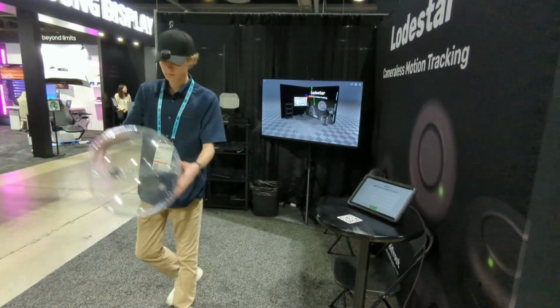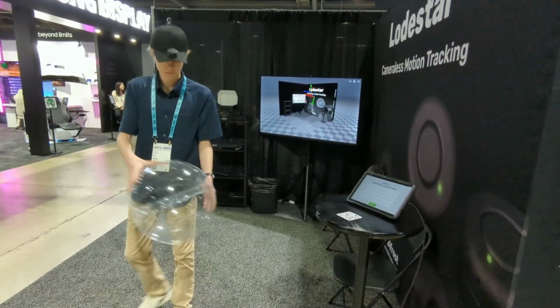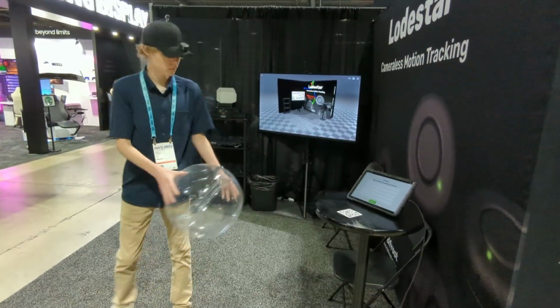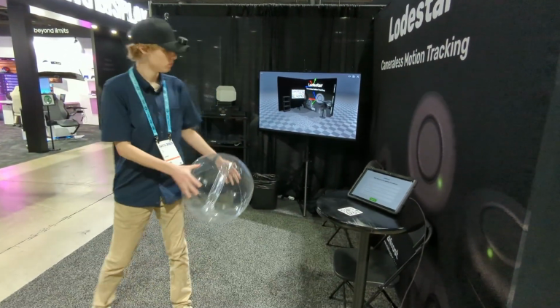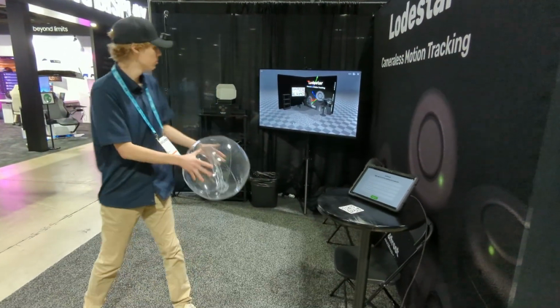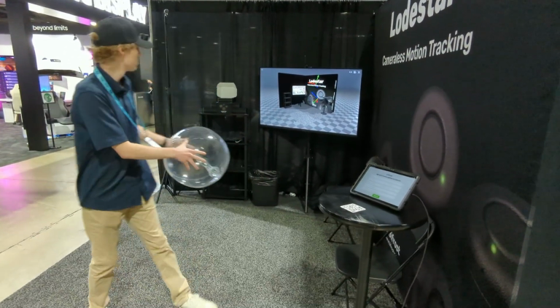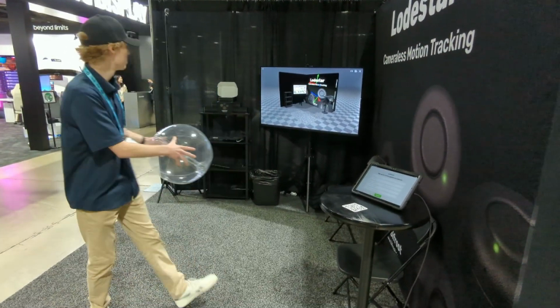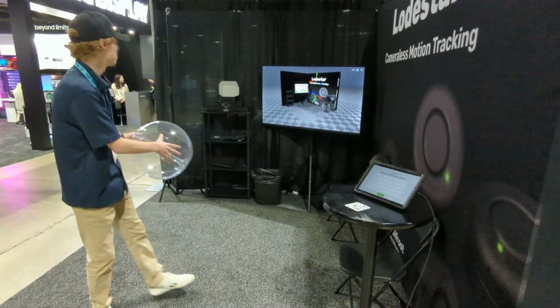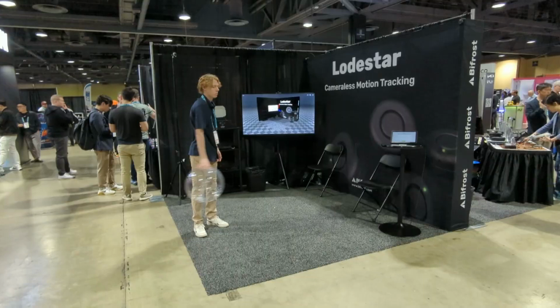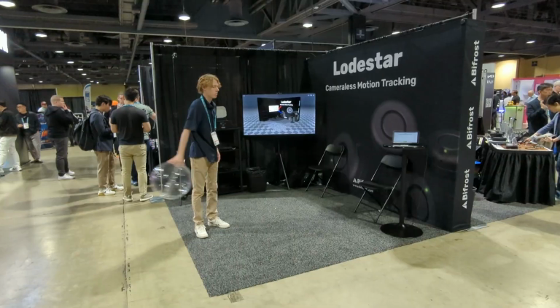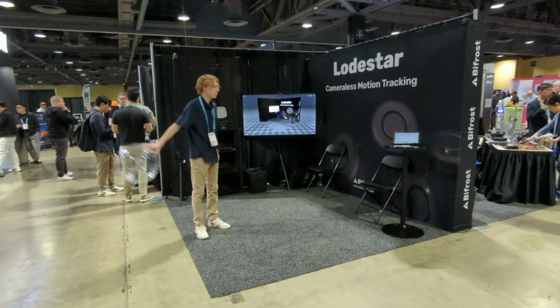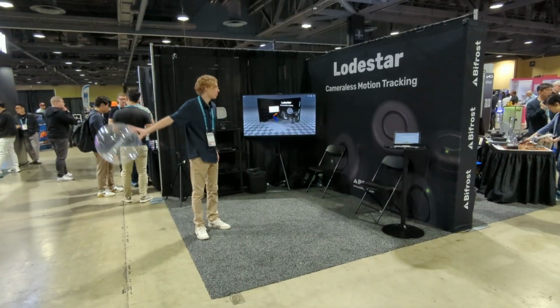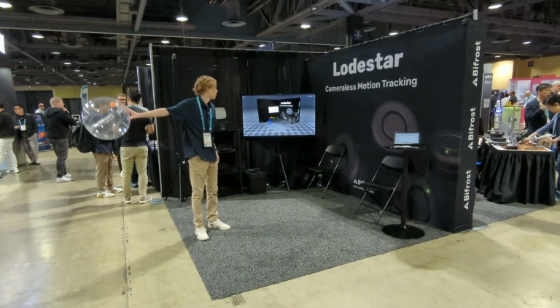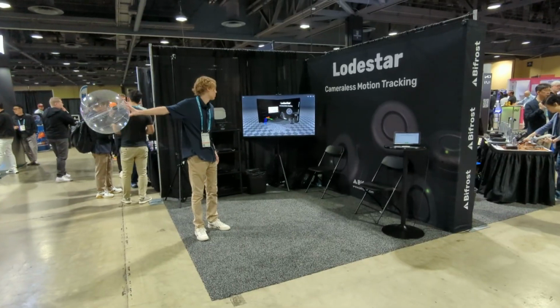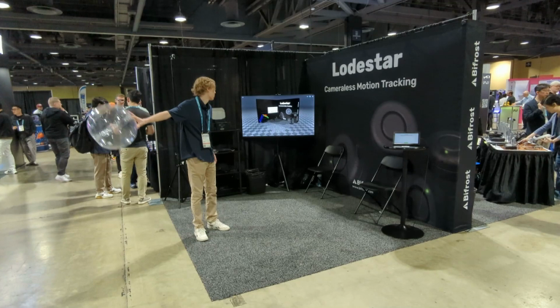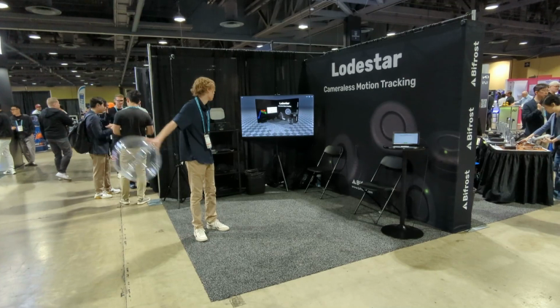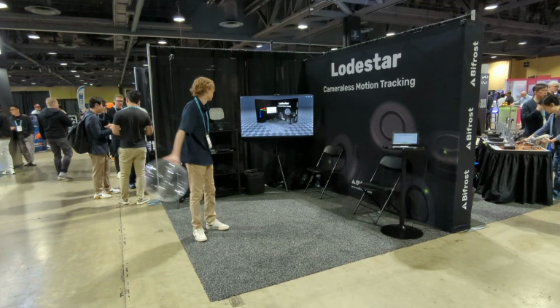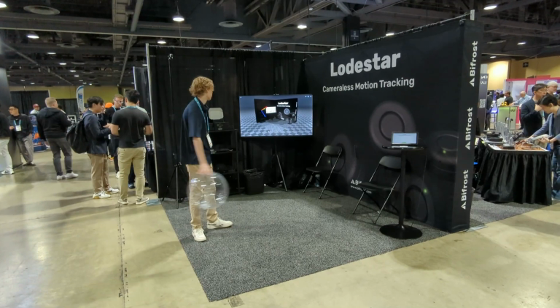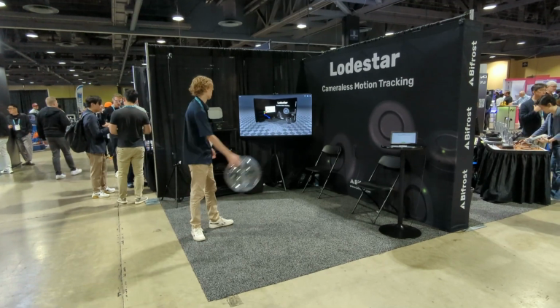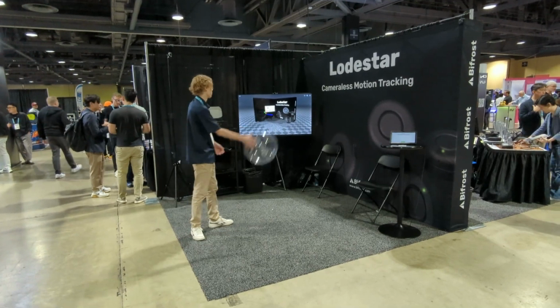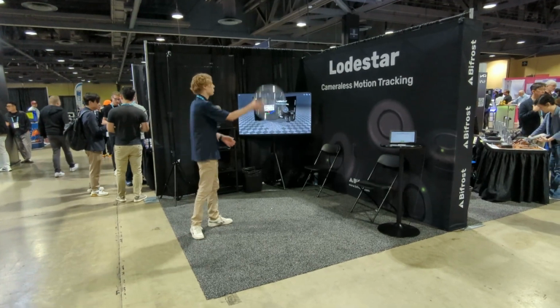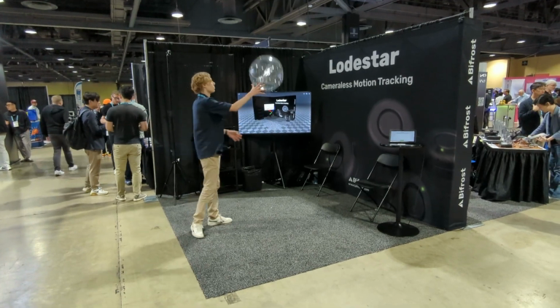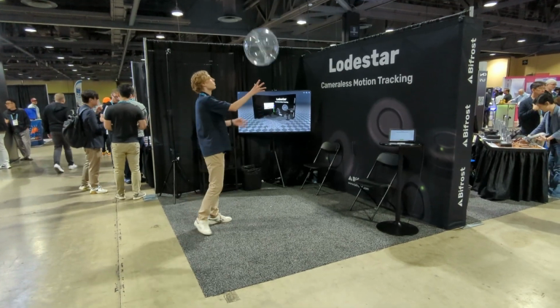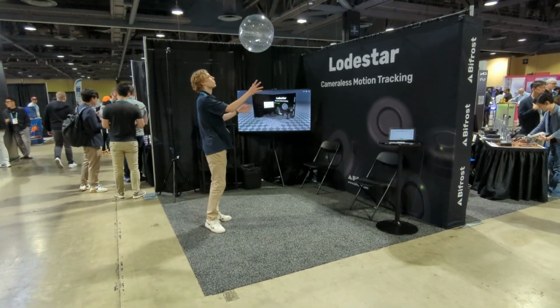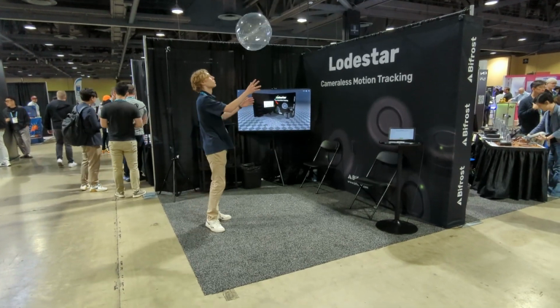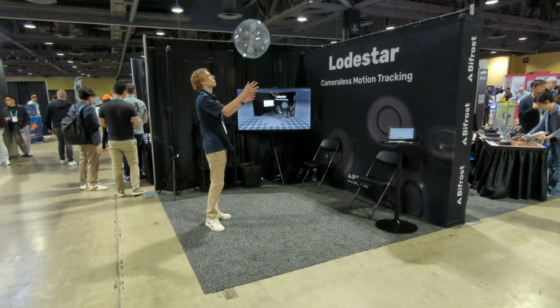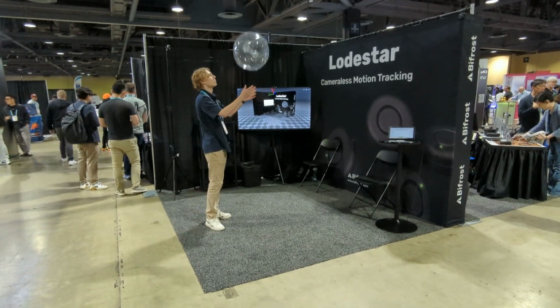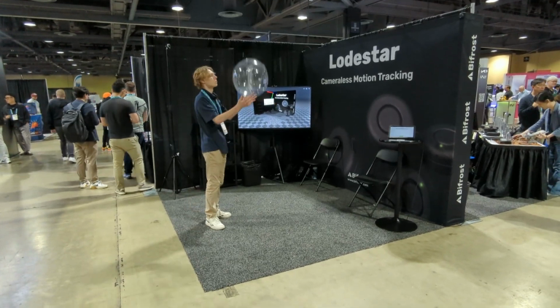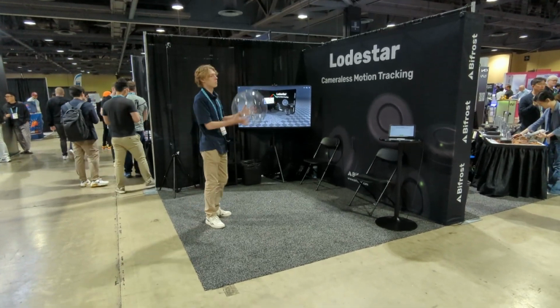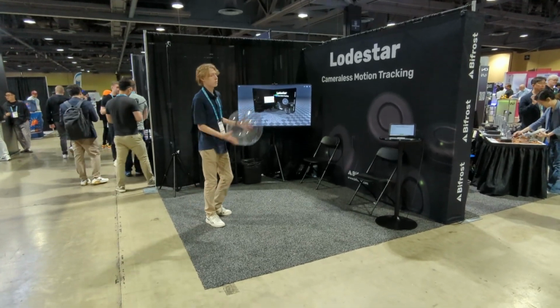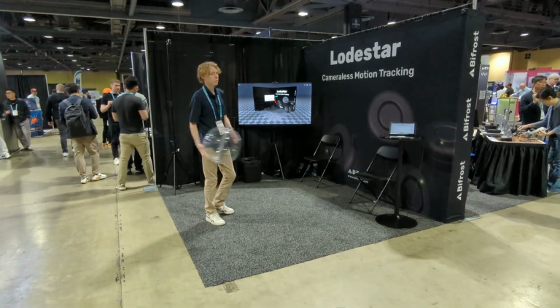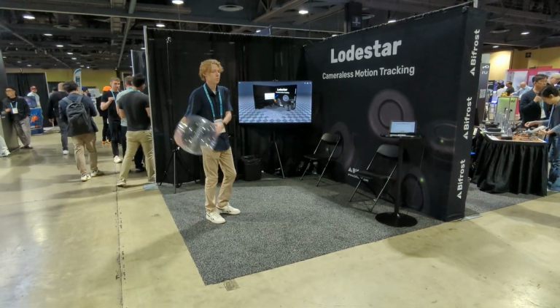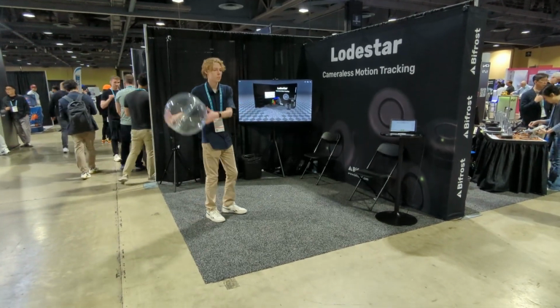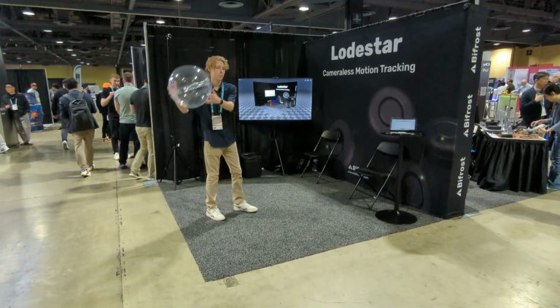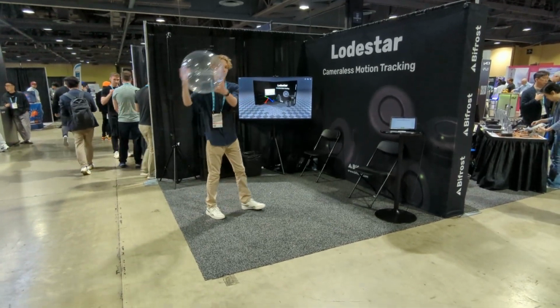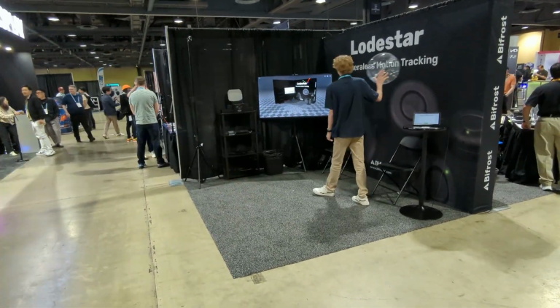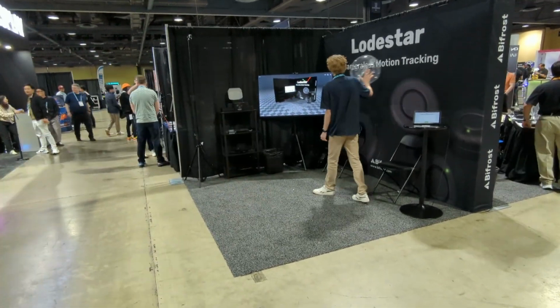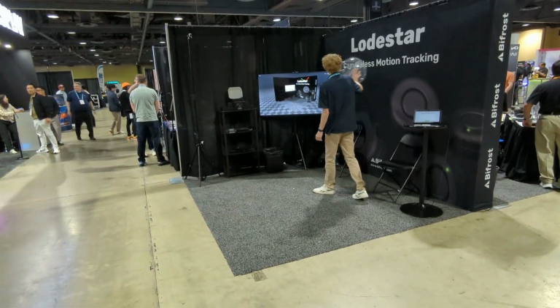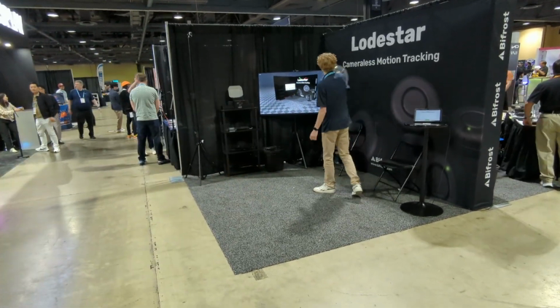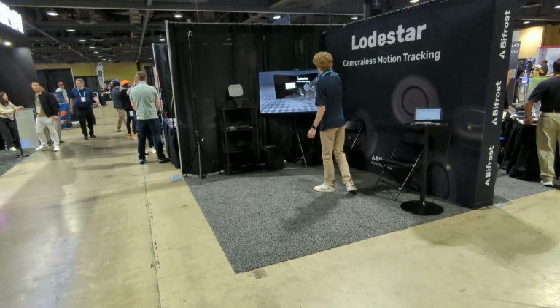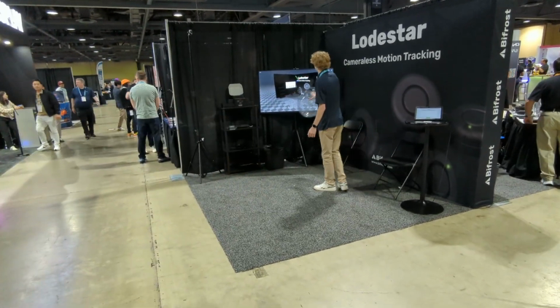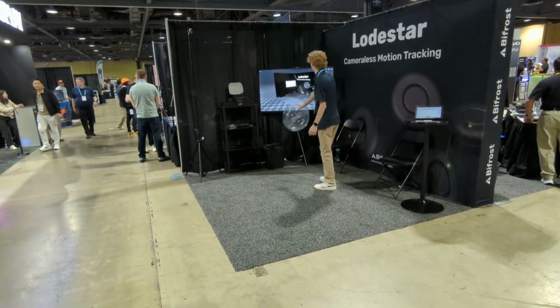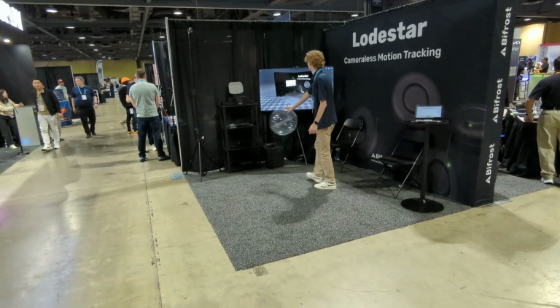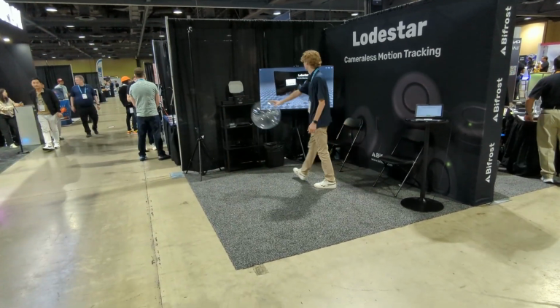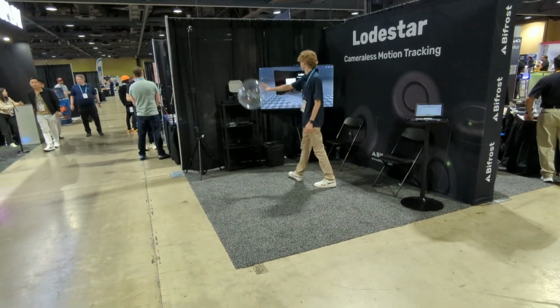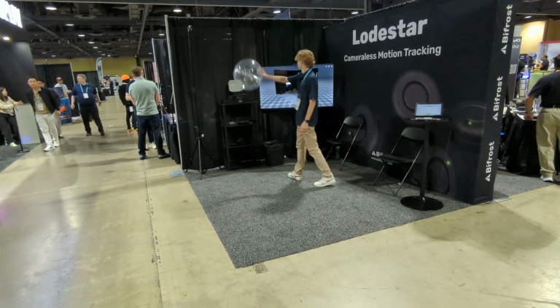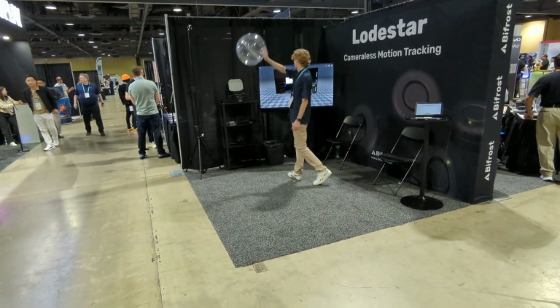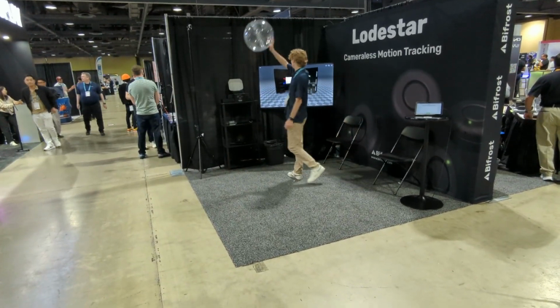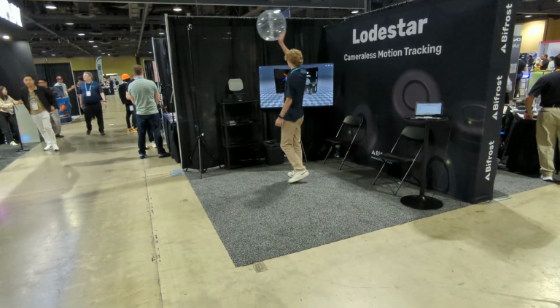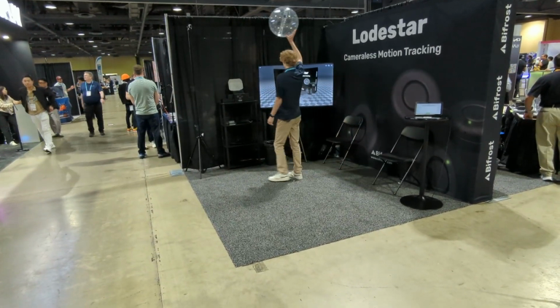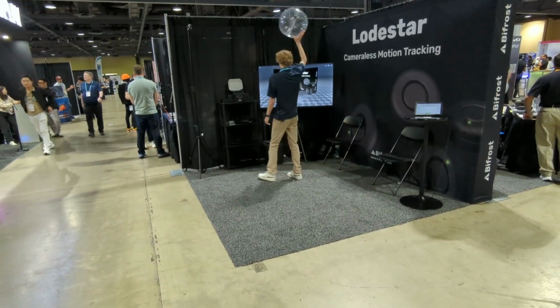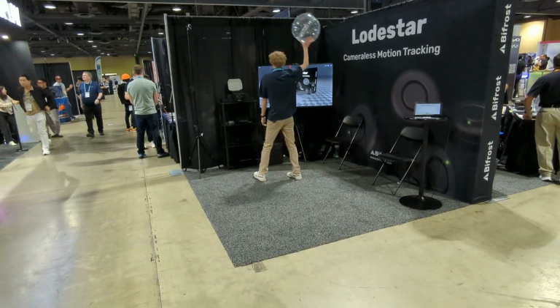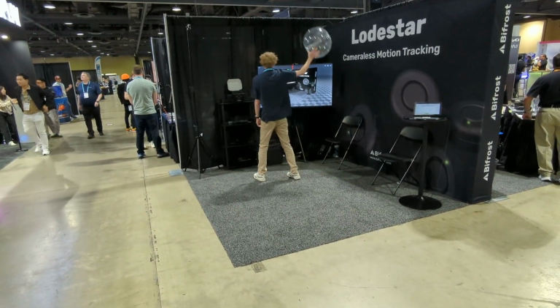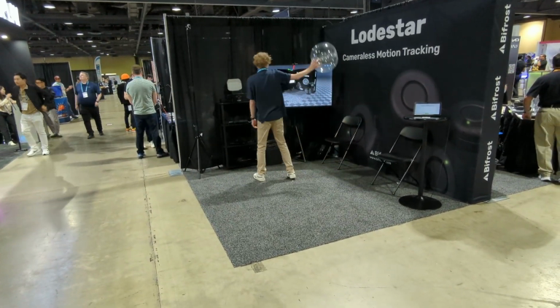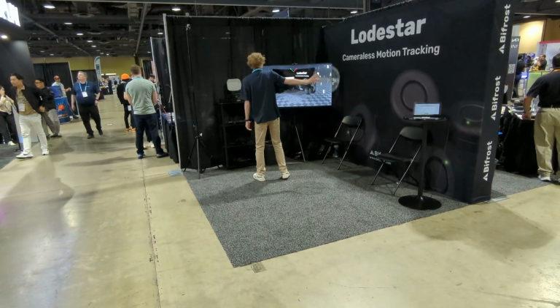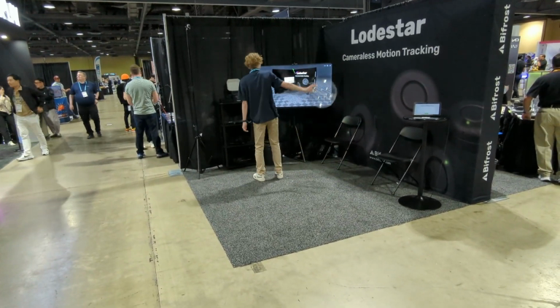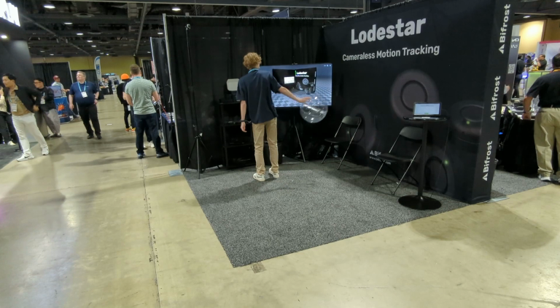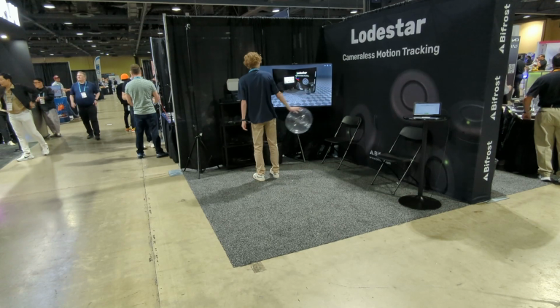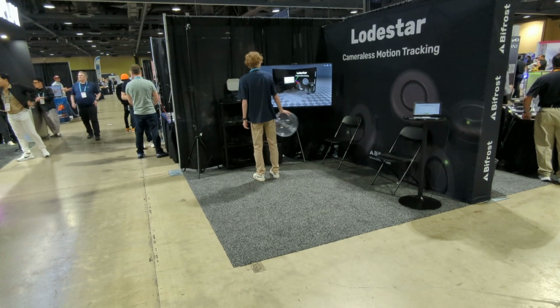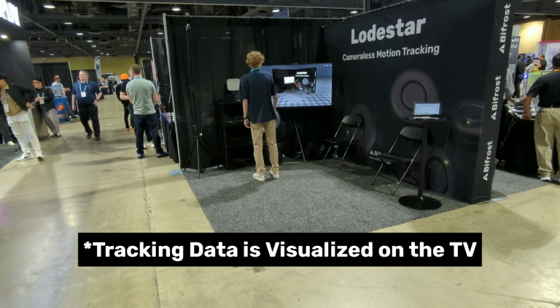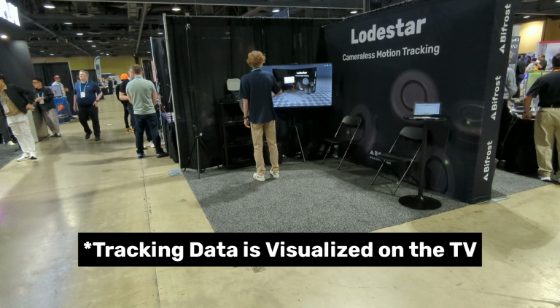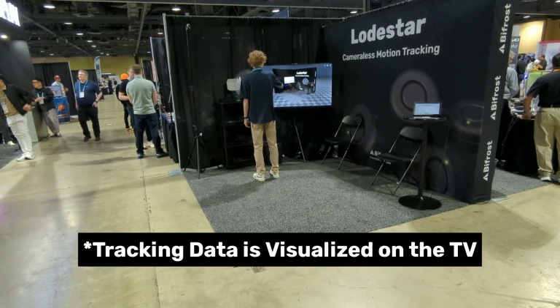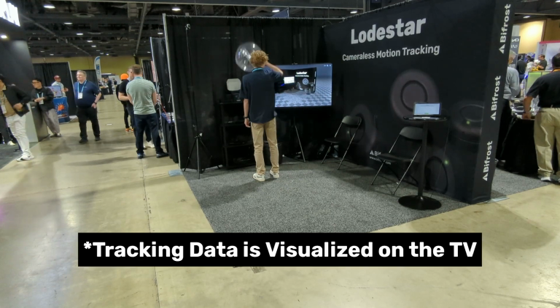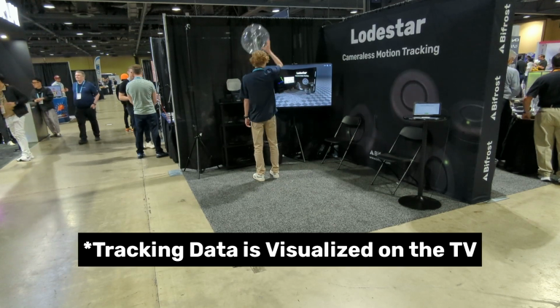What you're seeing here is real-time tracking in six degrees of freedom — that's 3D position and 3D rotation.